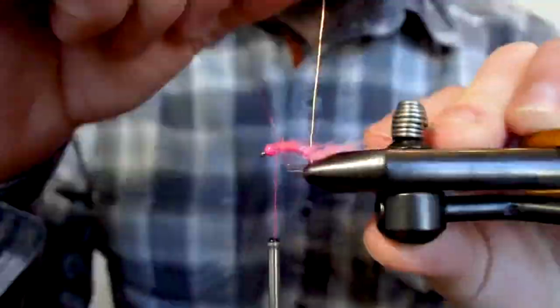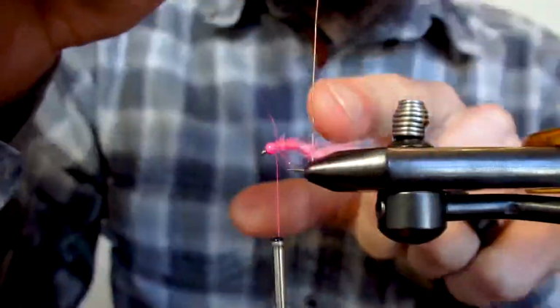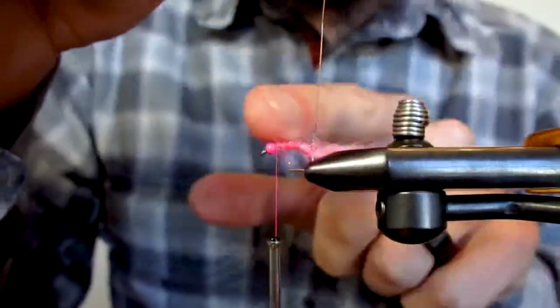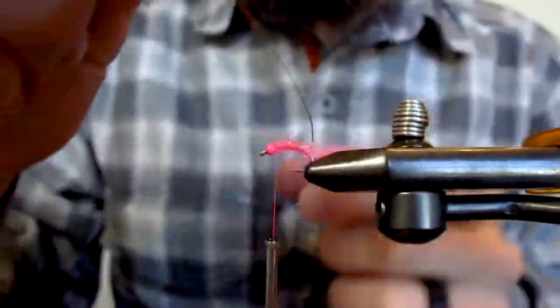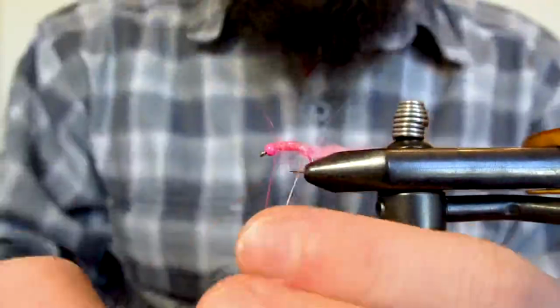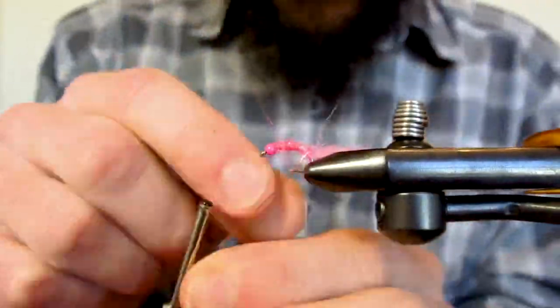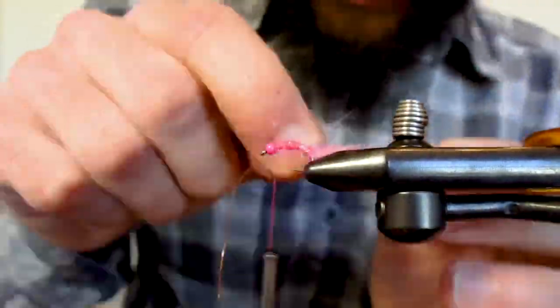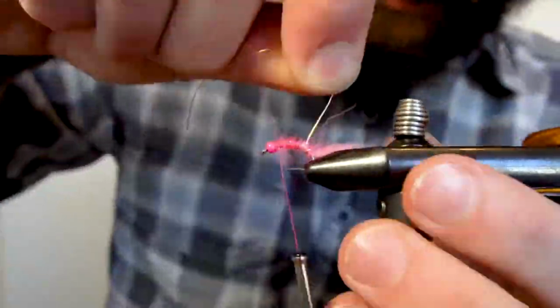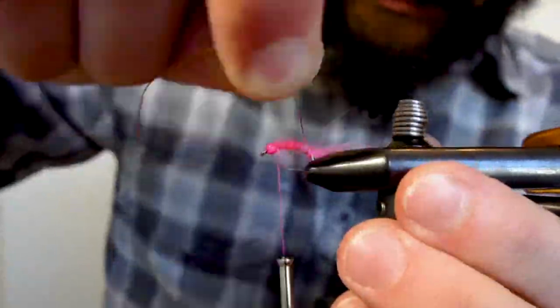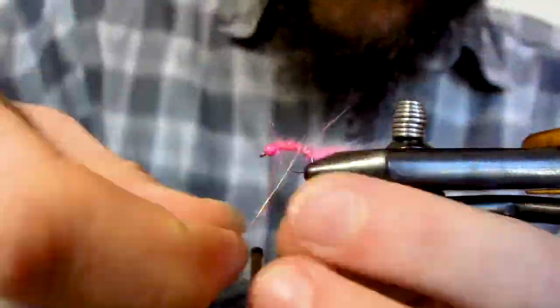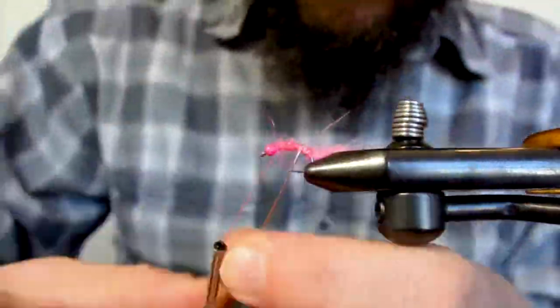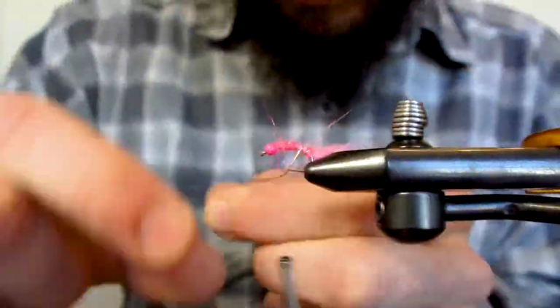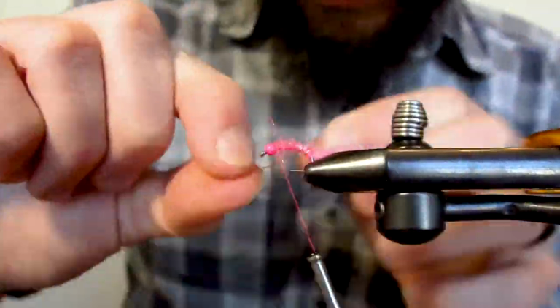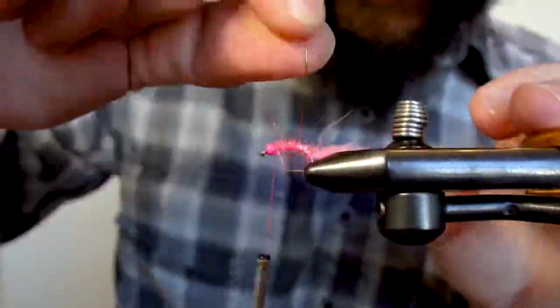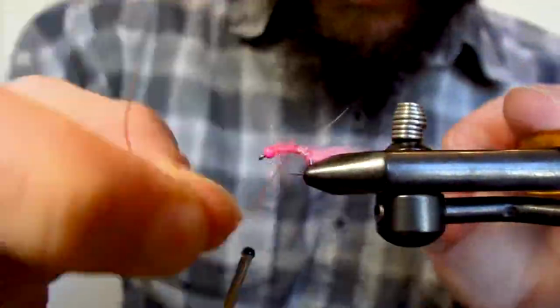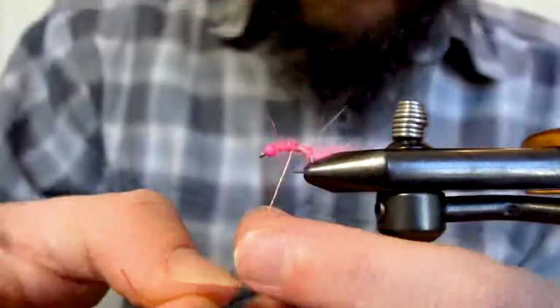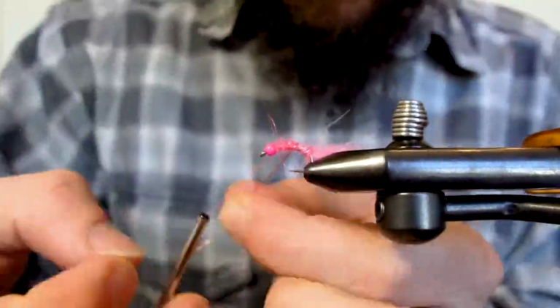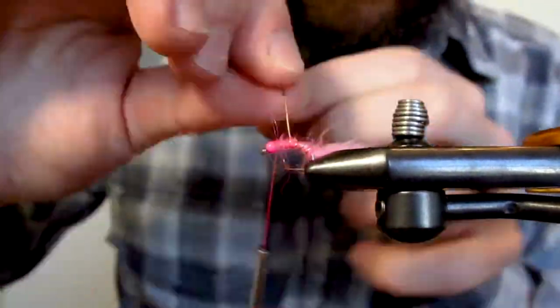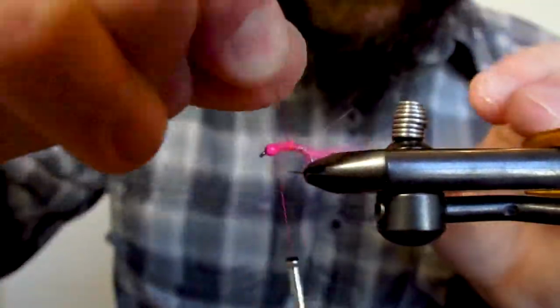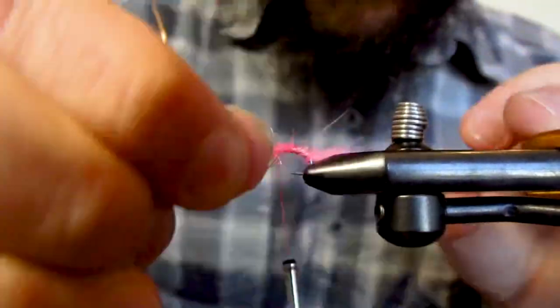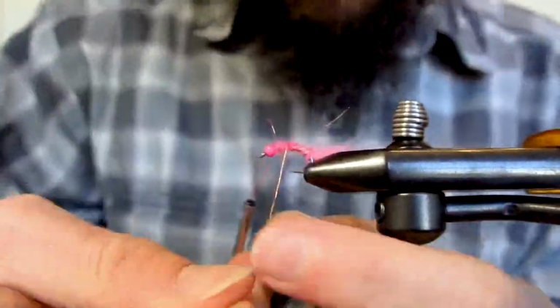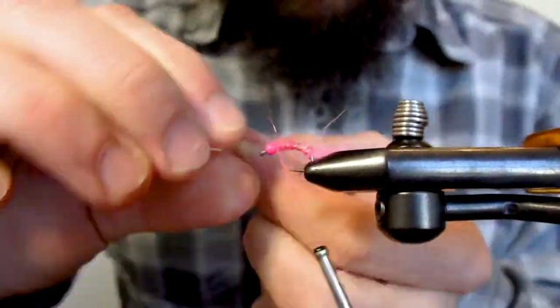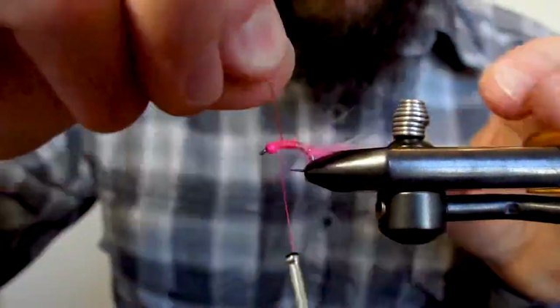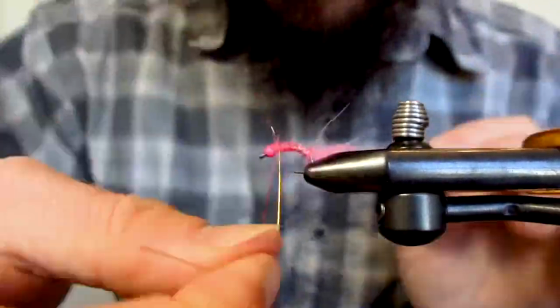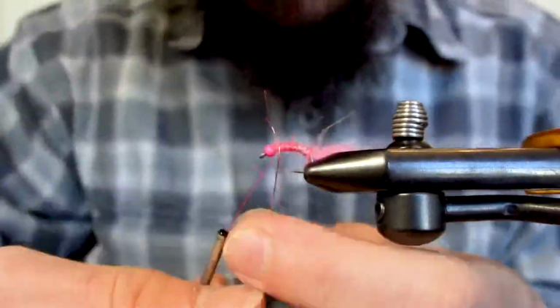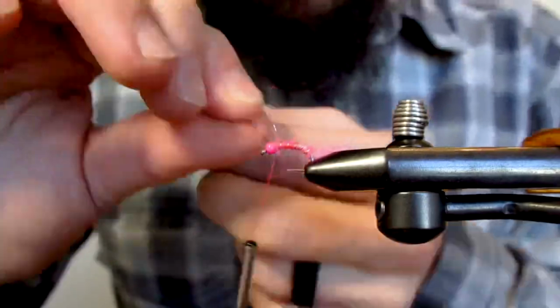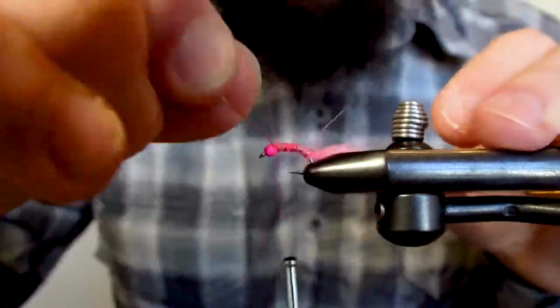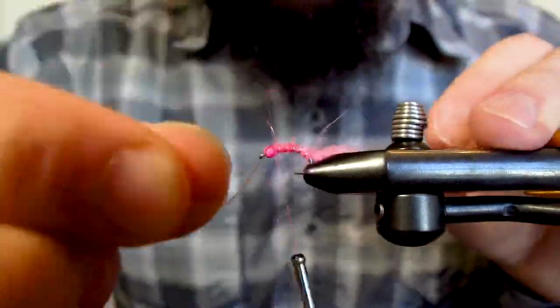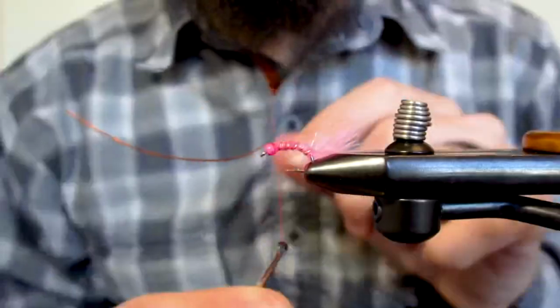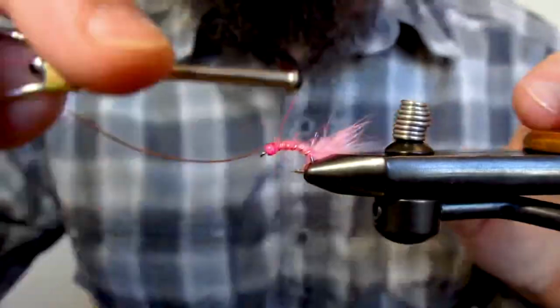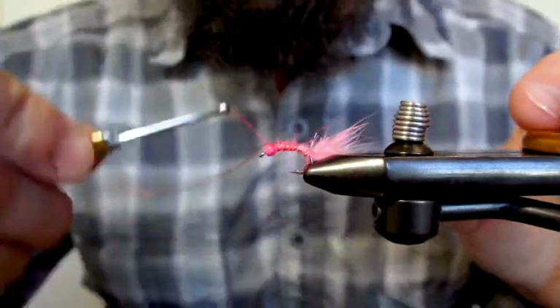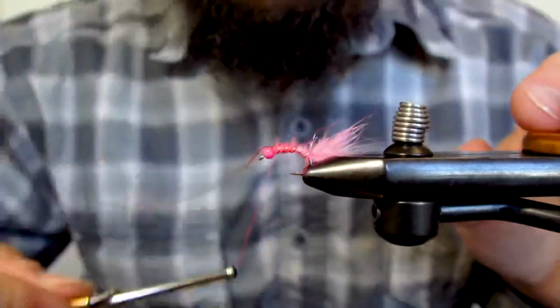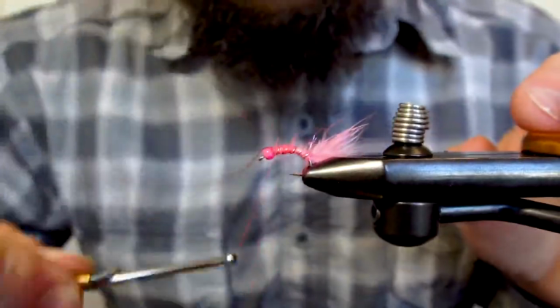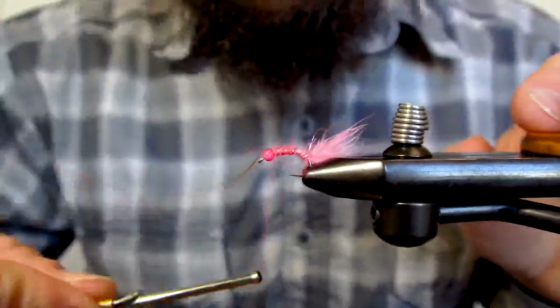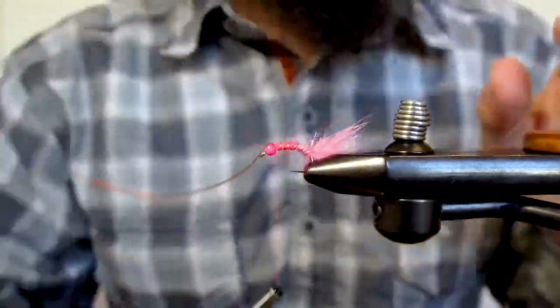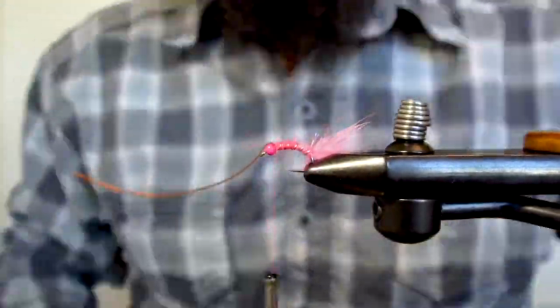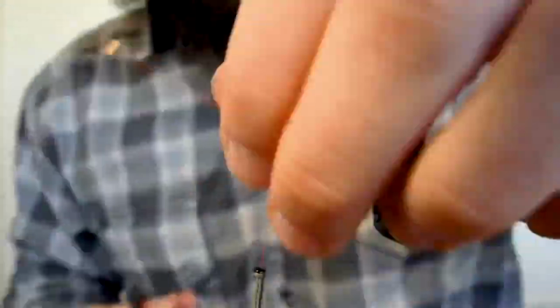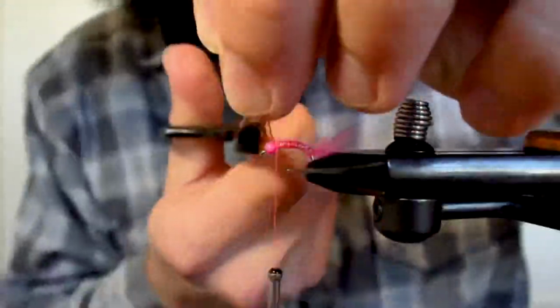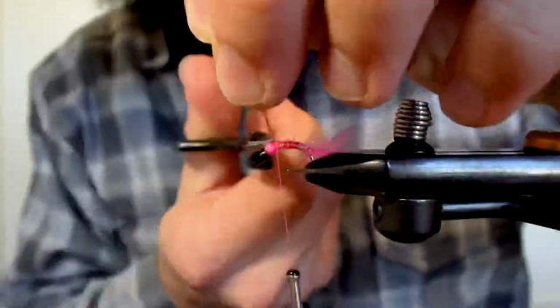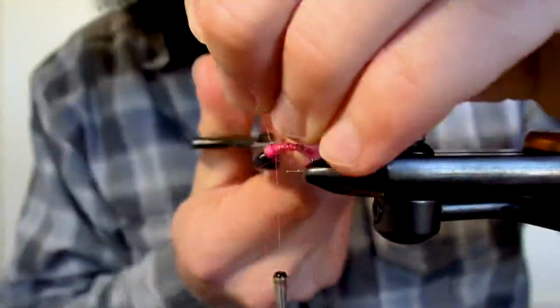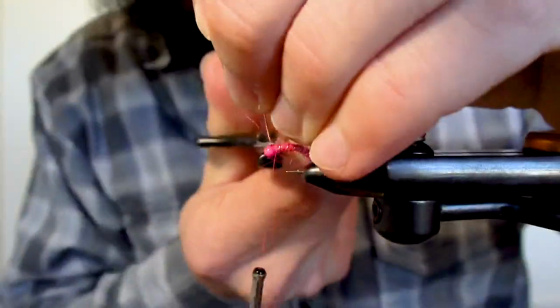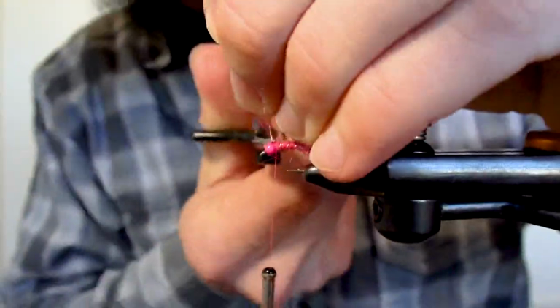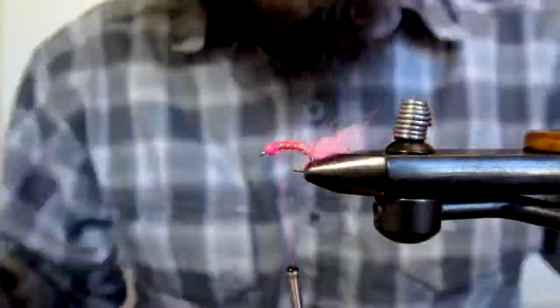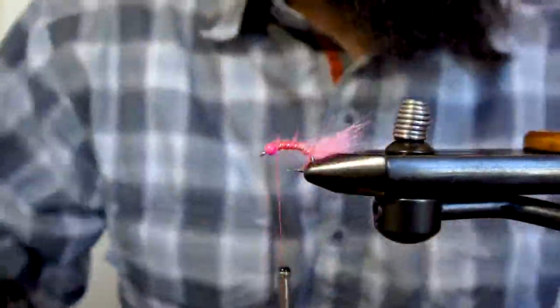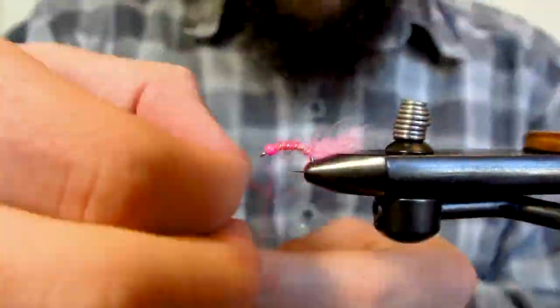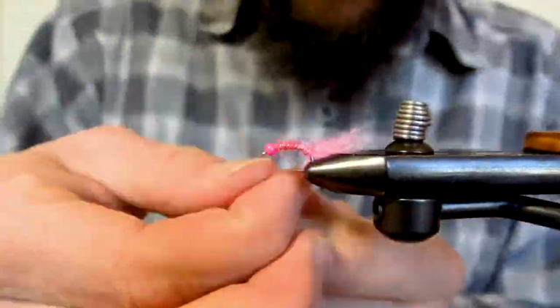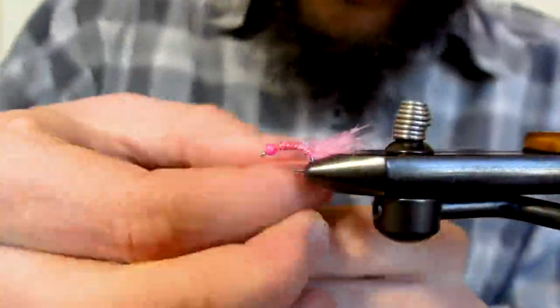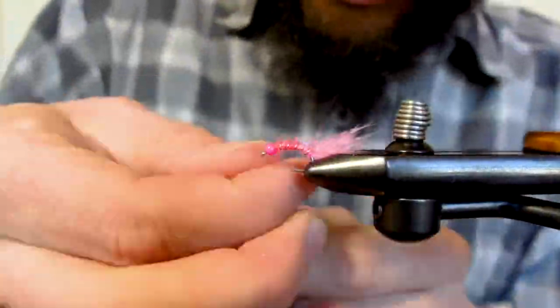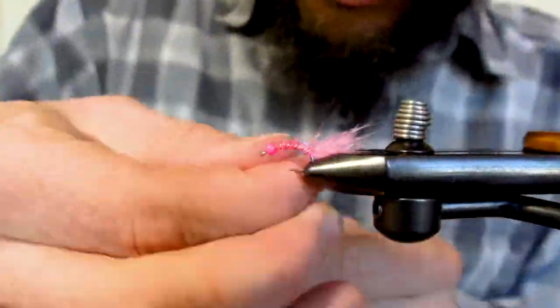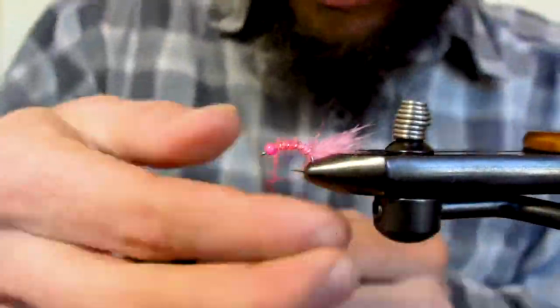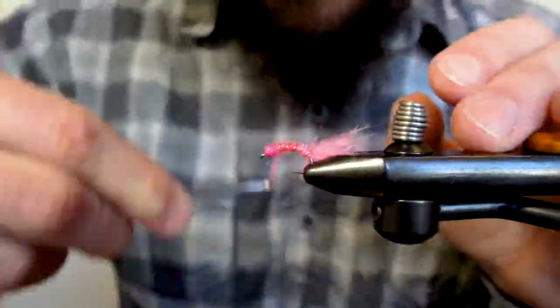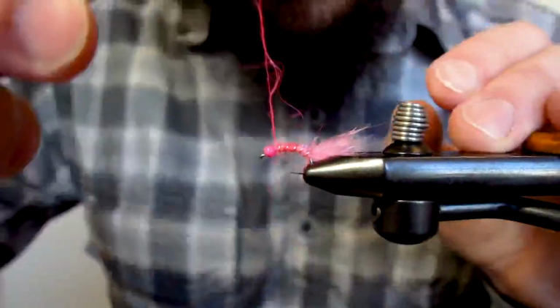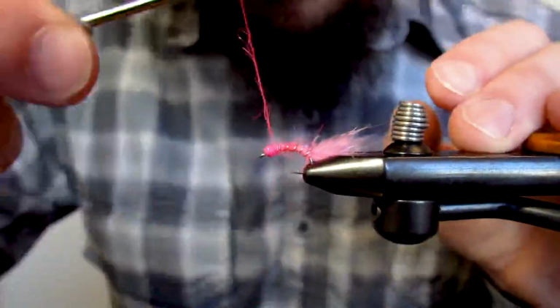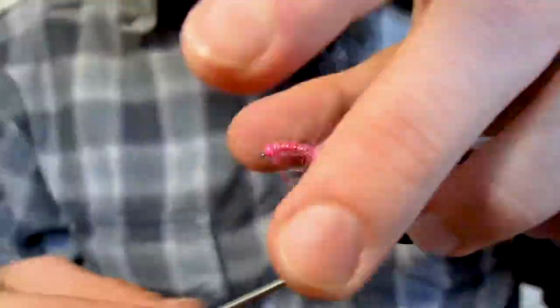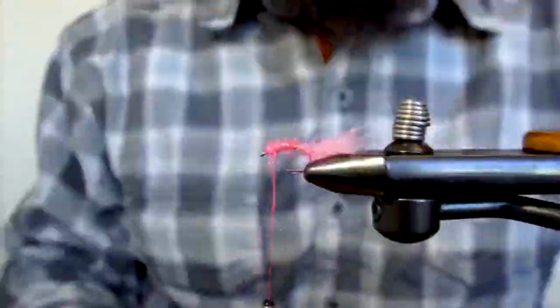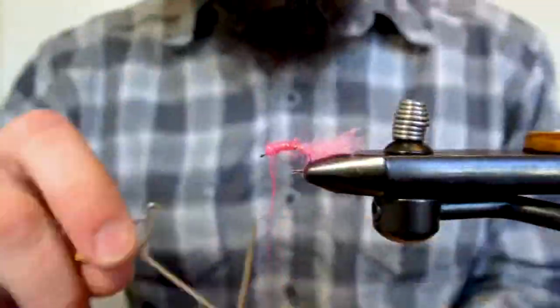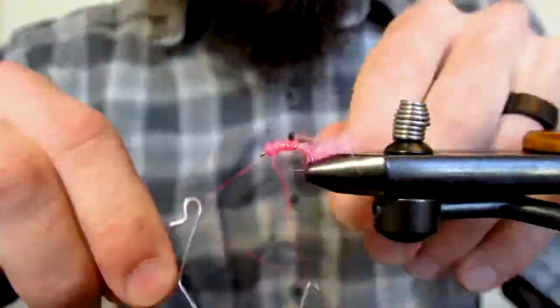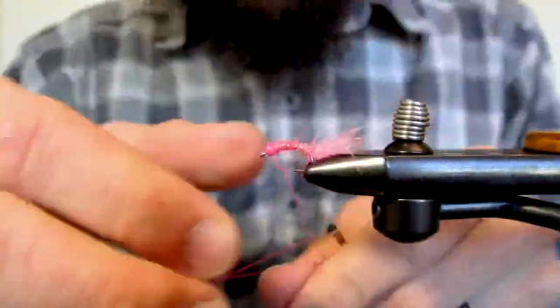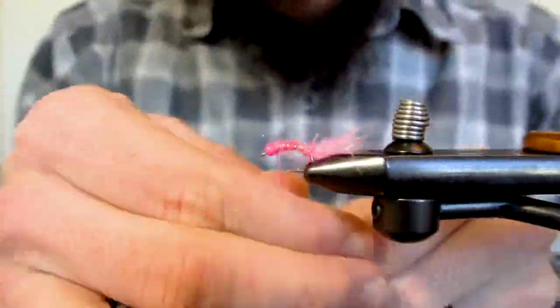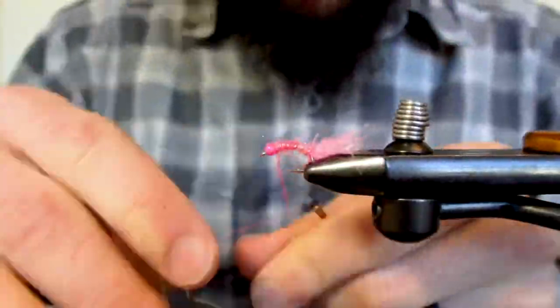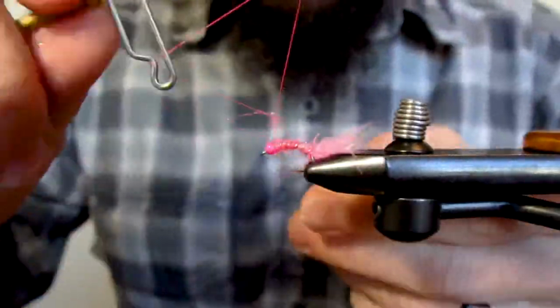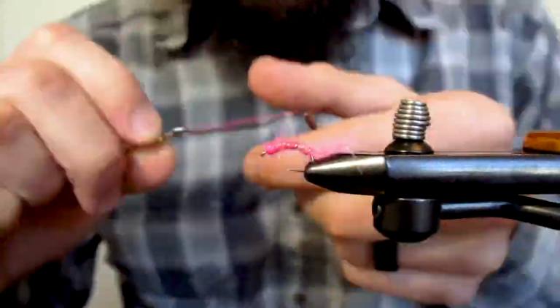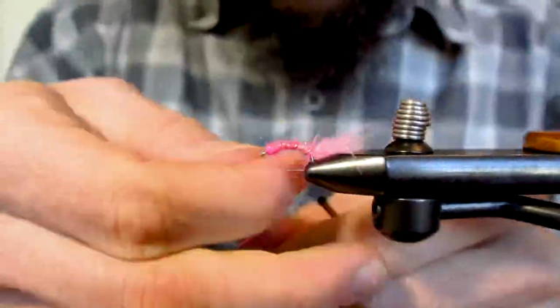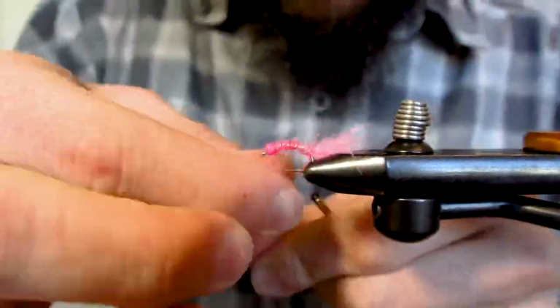Now I'll work the copper wire forward to the head of the fly, tie it off and trim it, while covering it with a bit more dubbing and whip finishing.